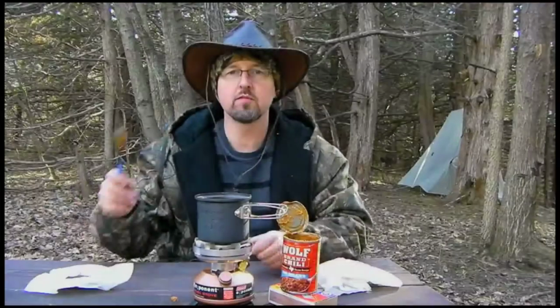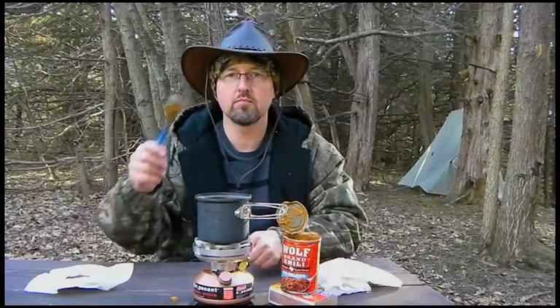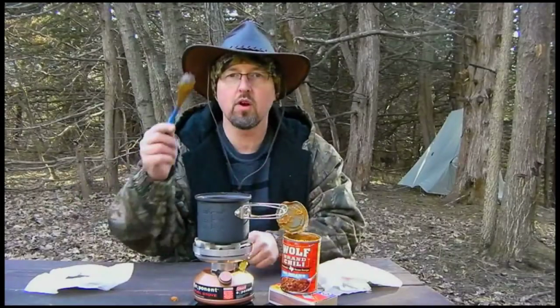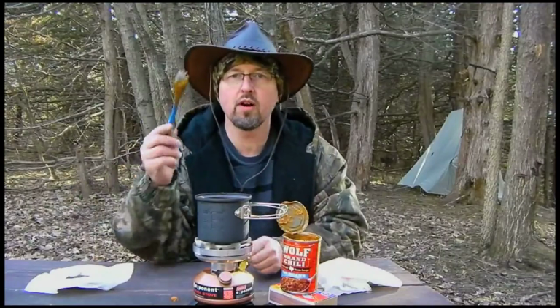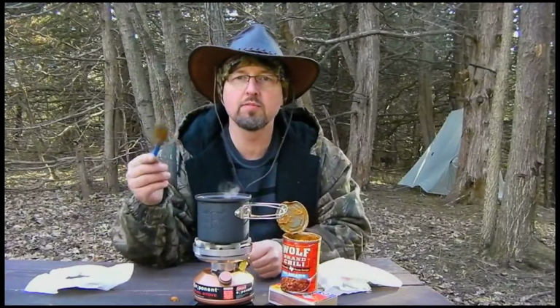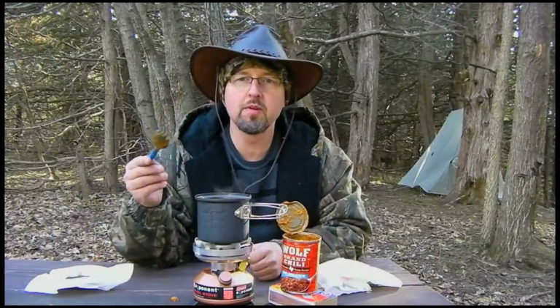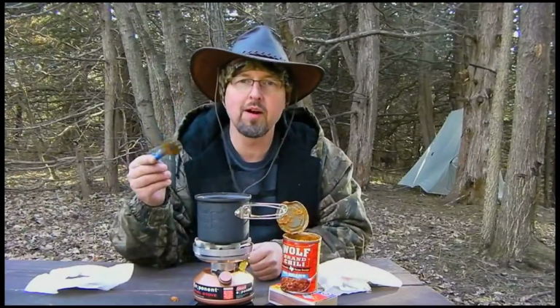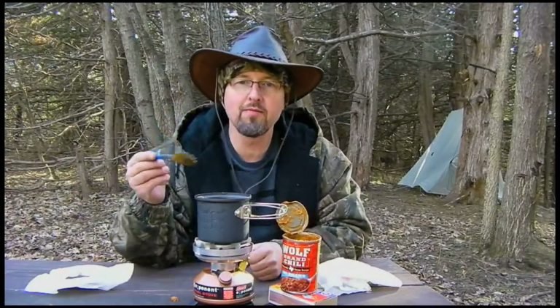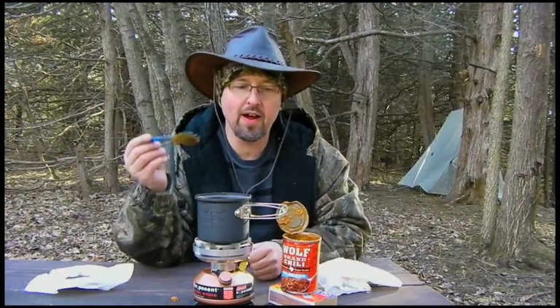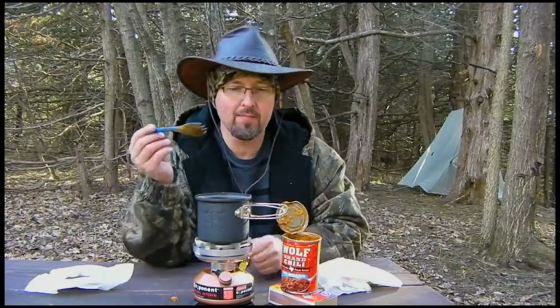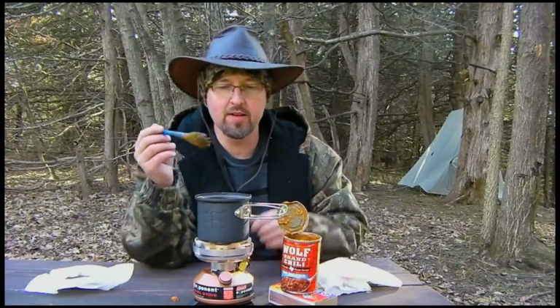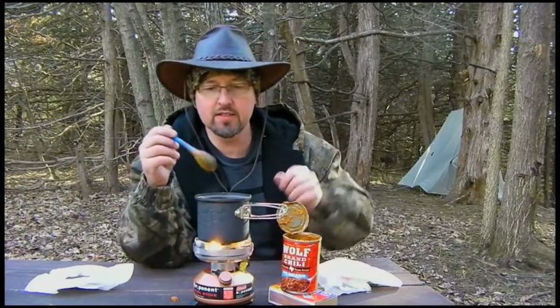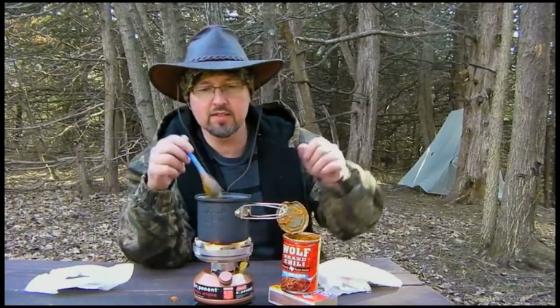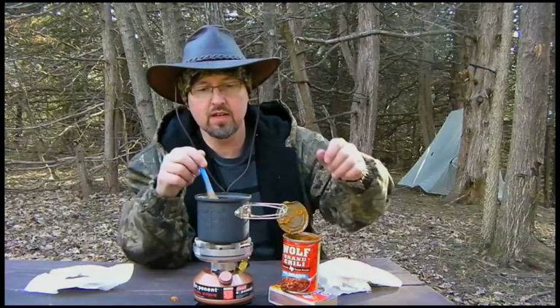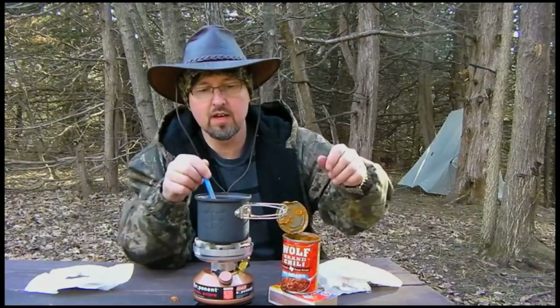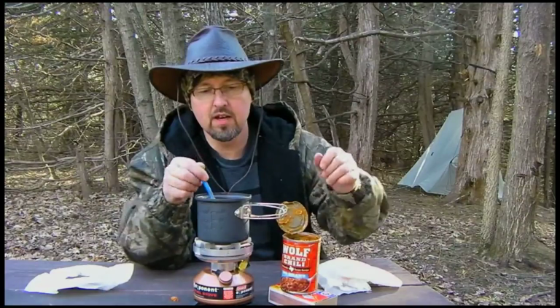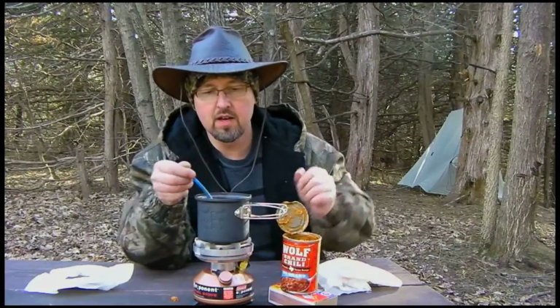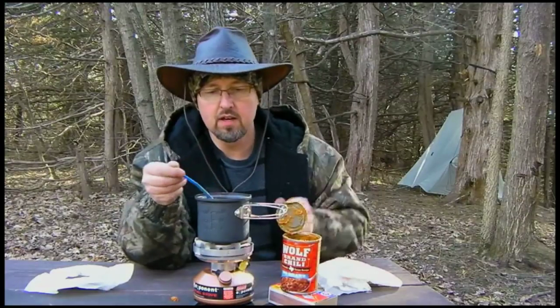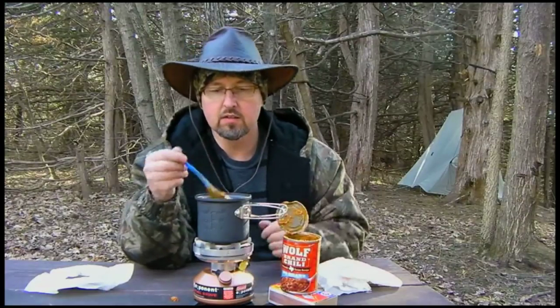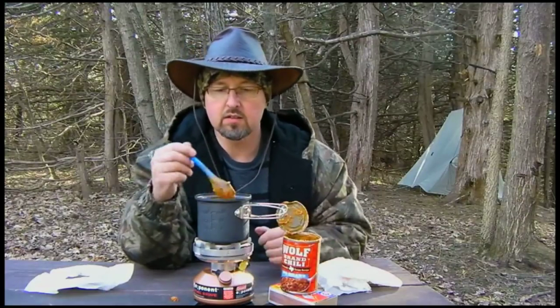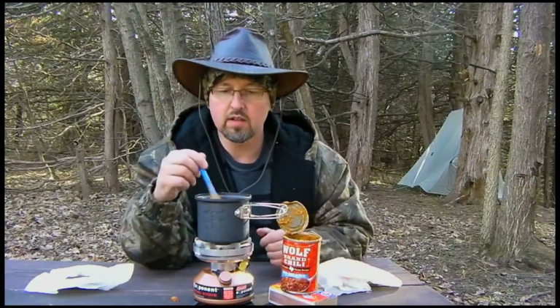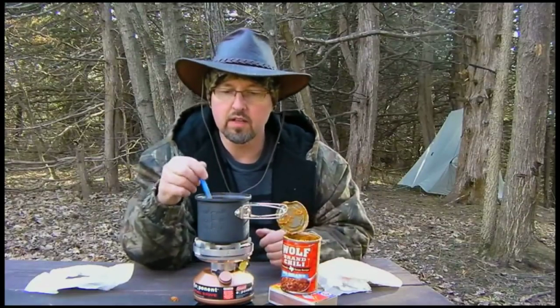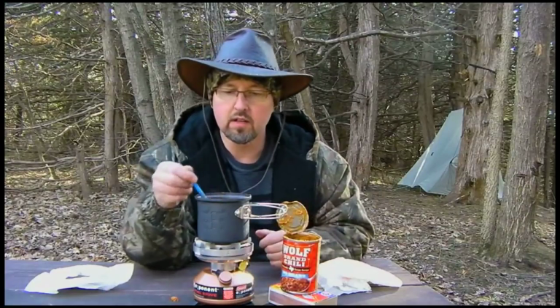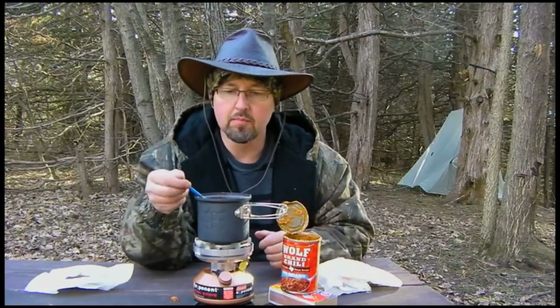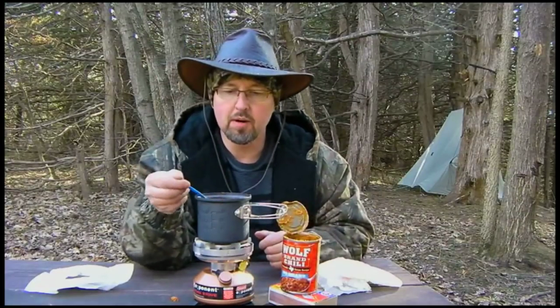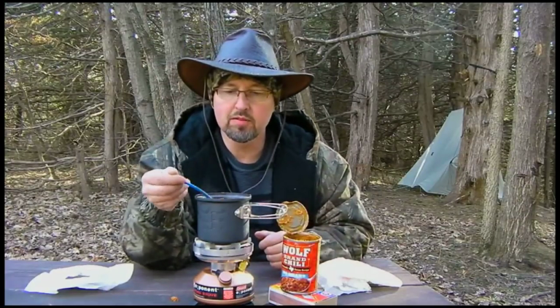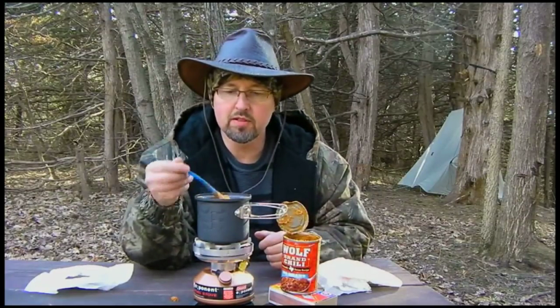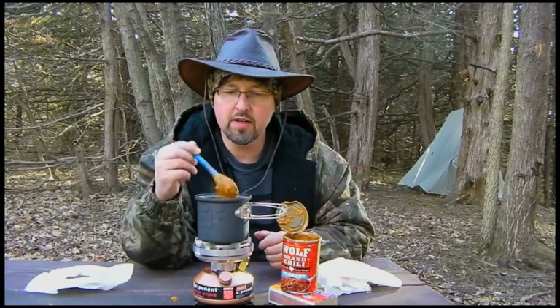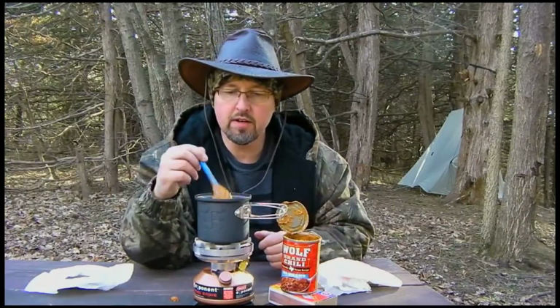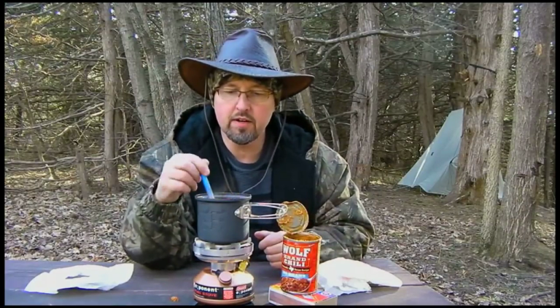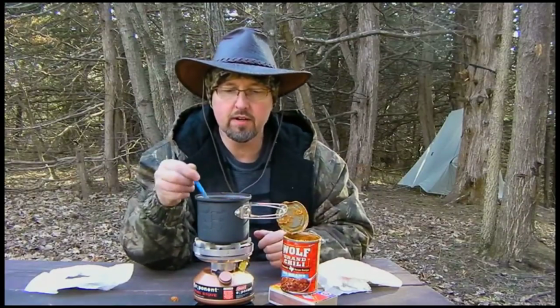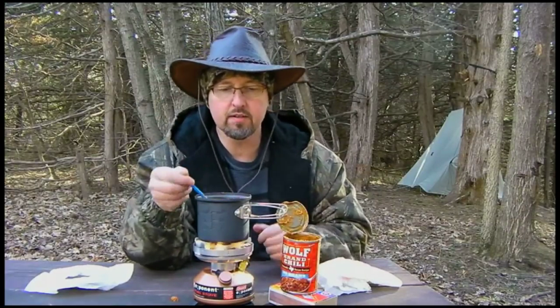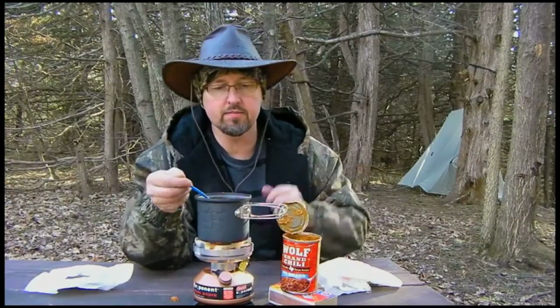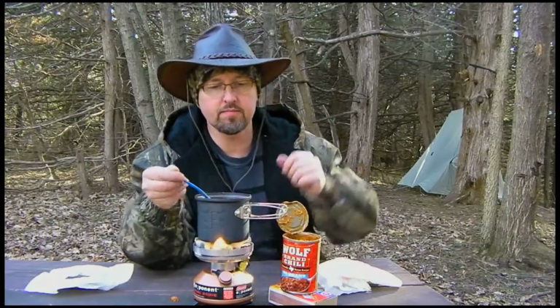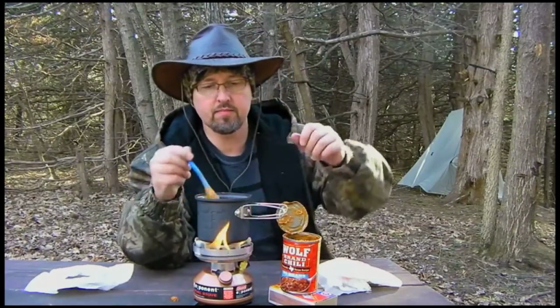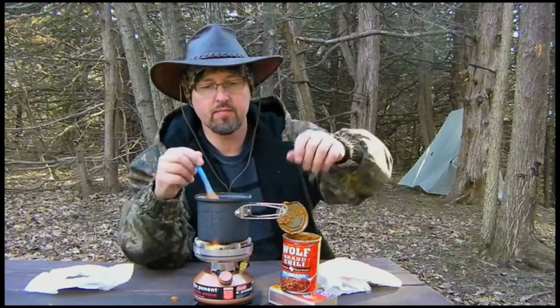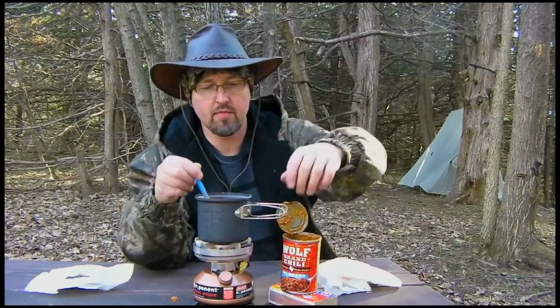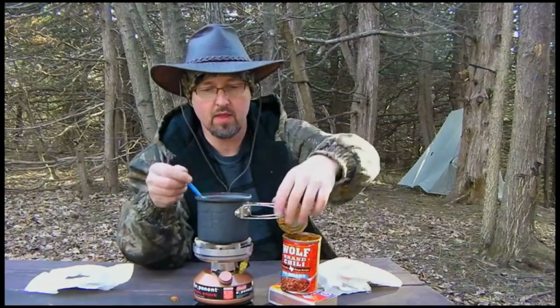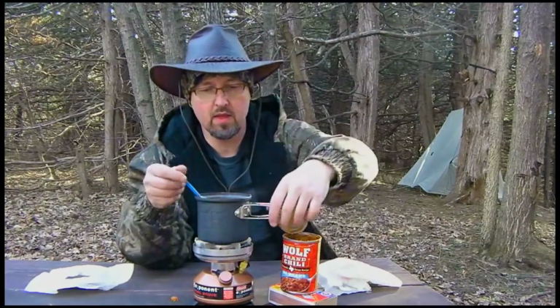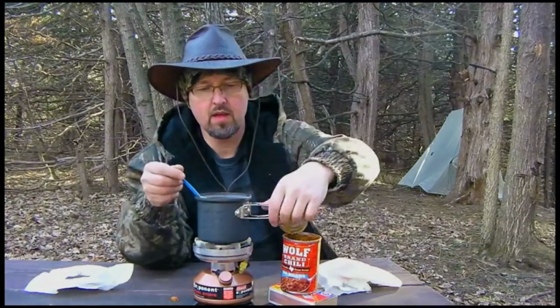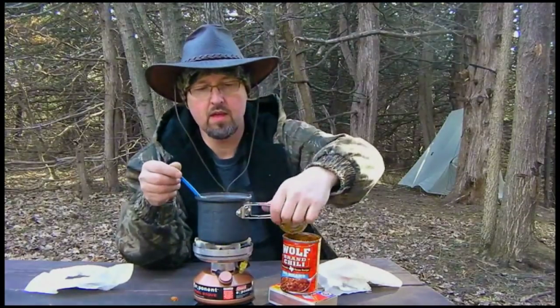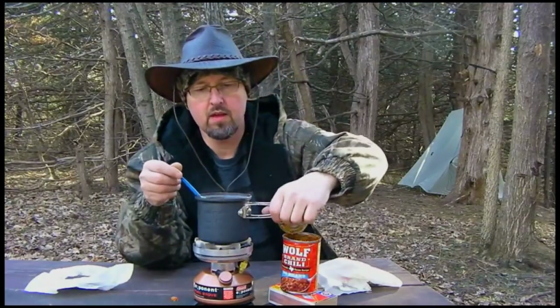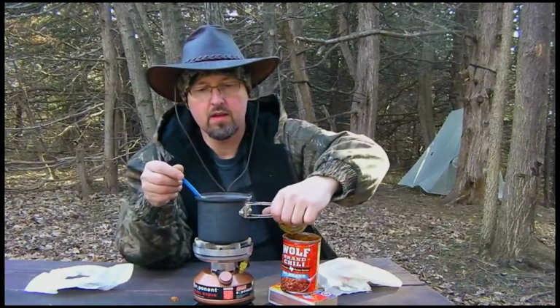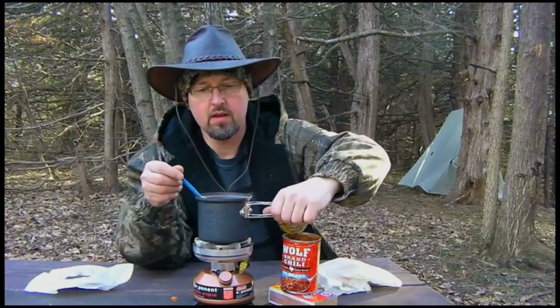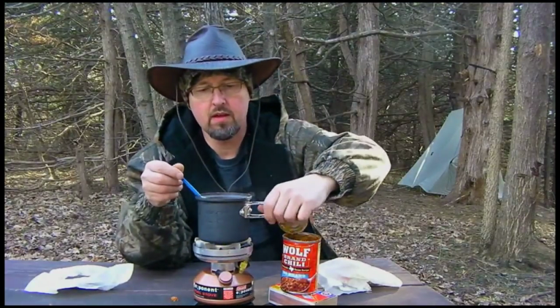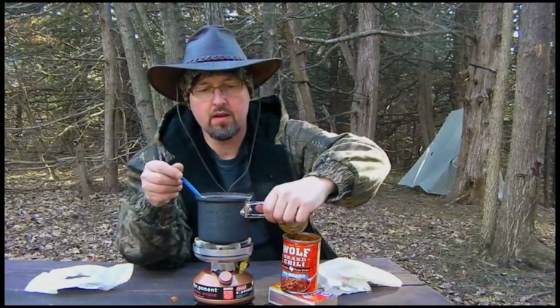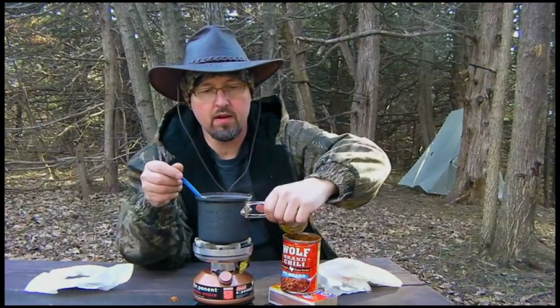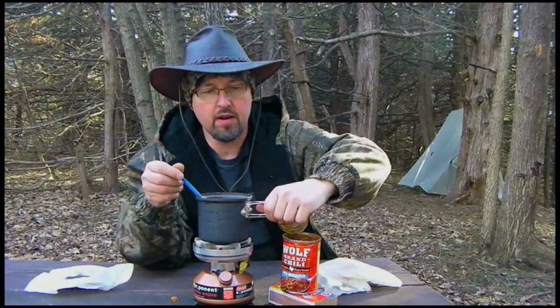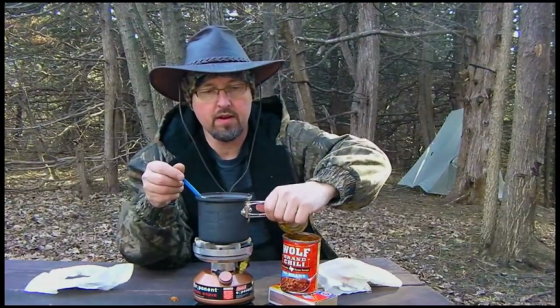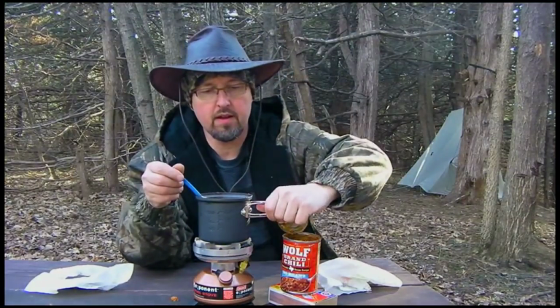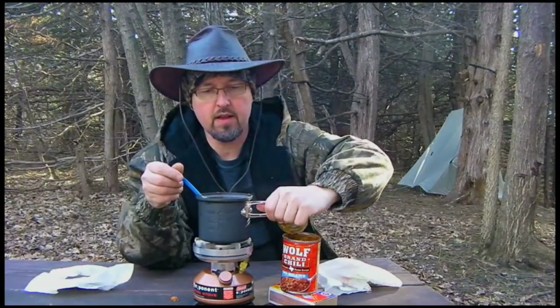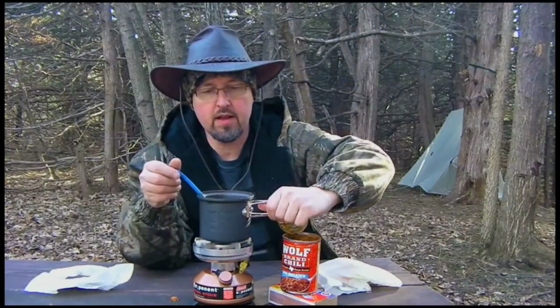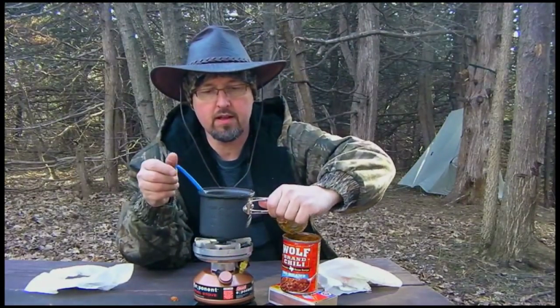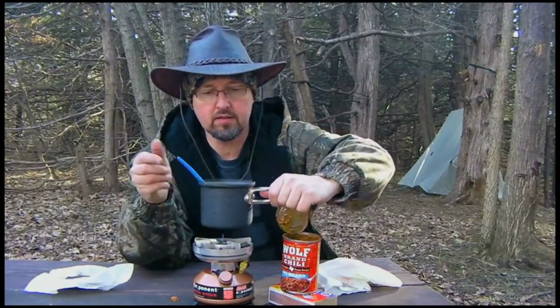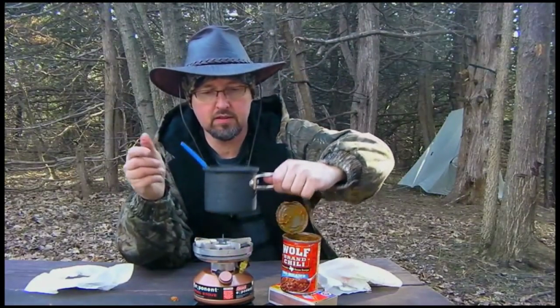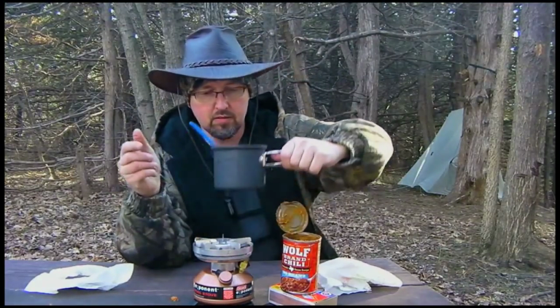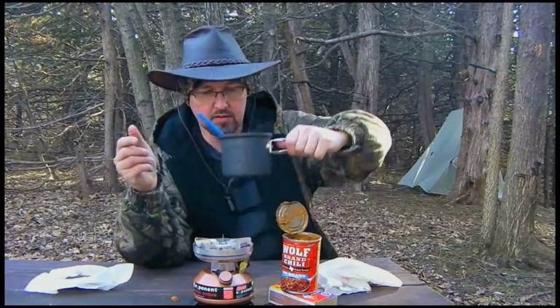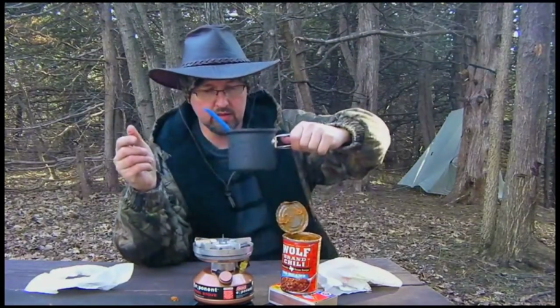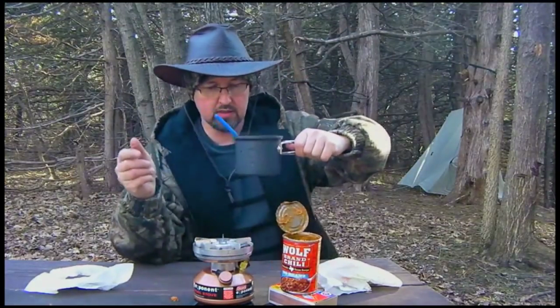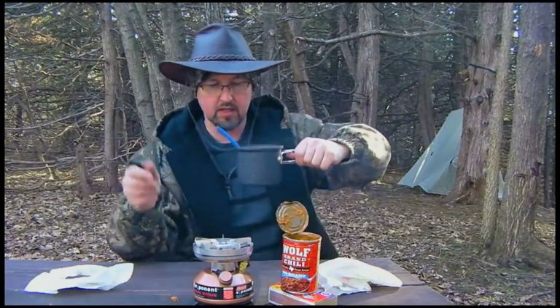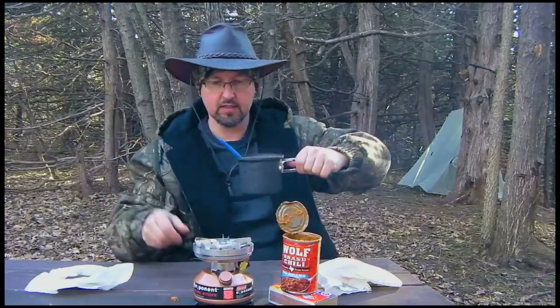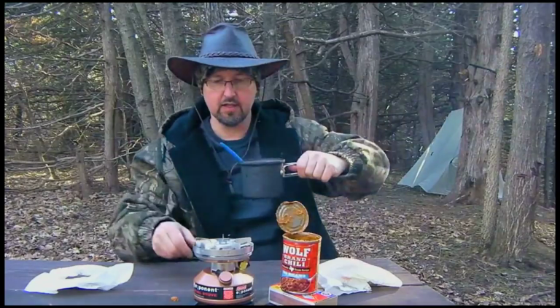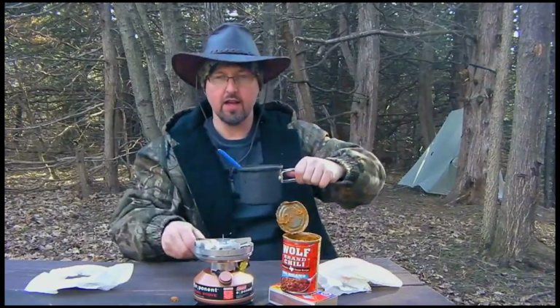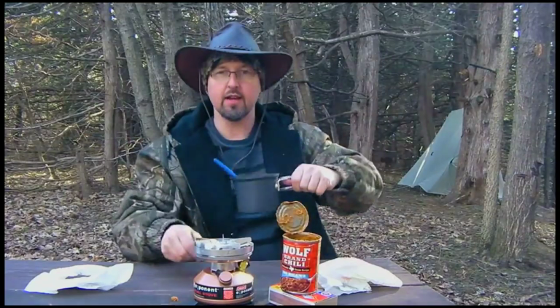Alright, it's been about five minutes. Starting to get little bubbles in here. Let's see what this tastes like.